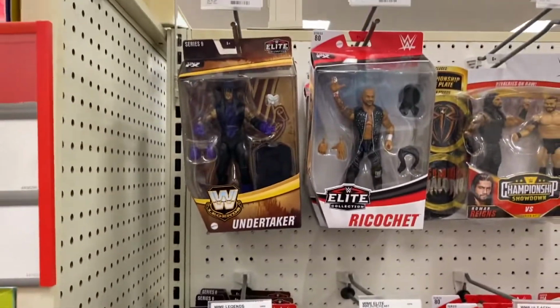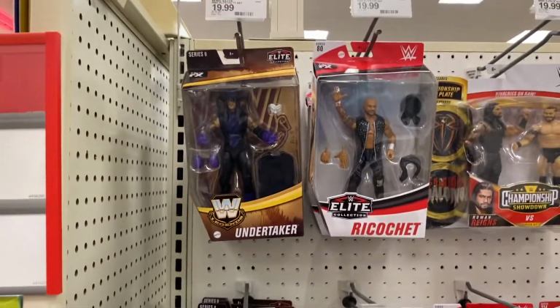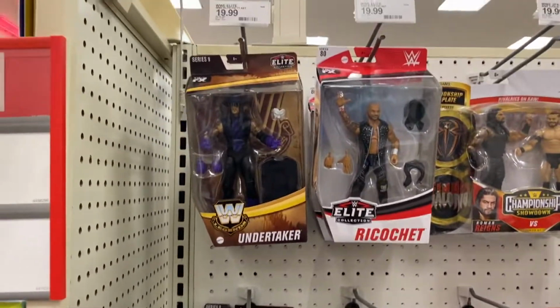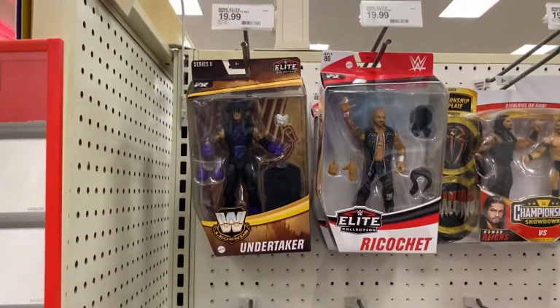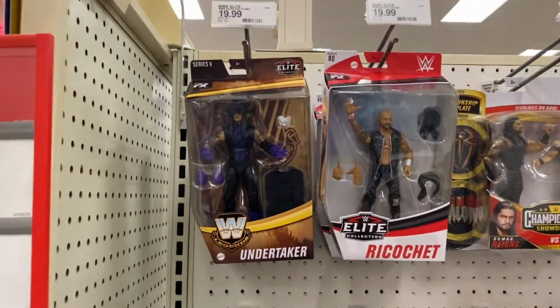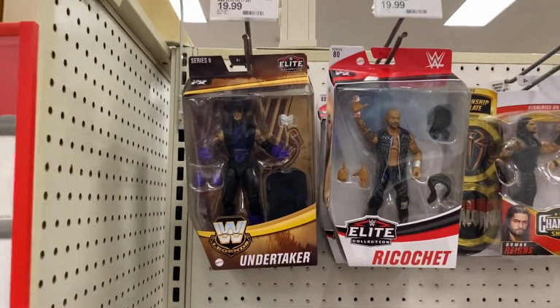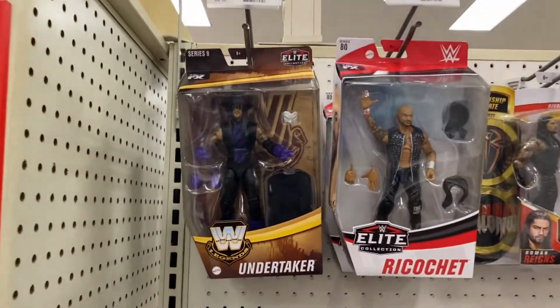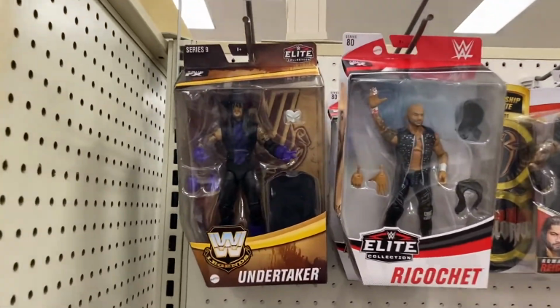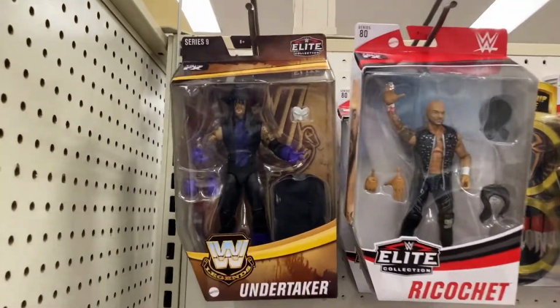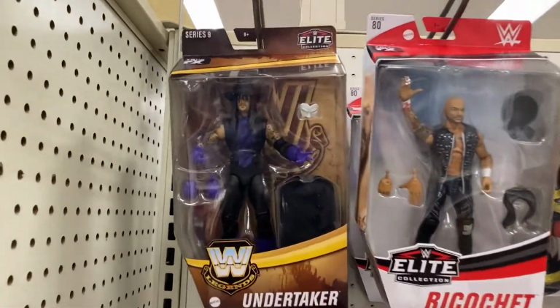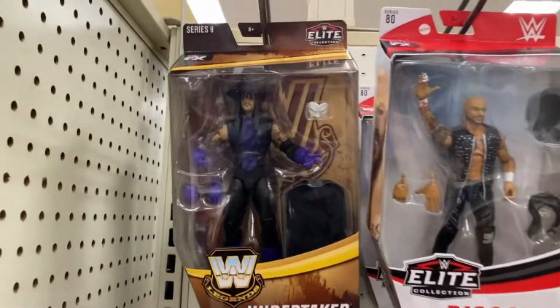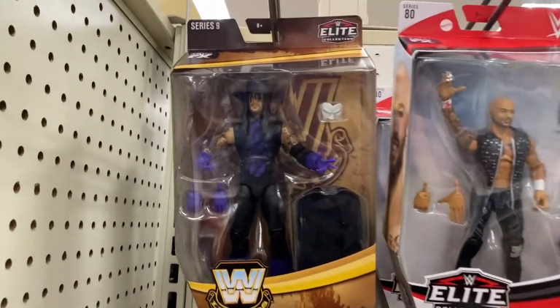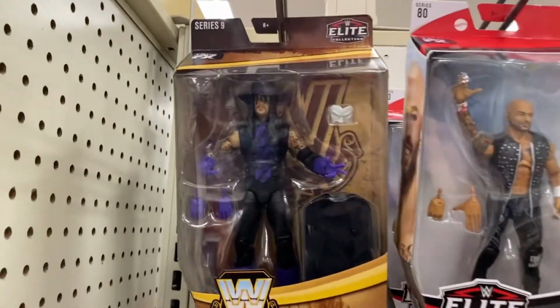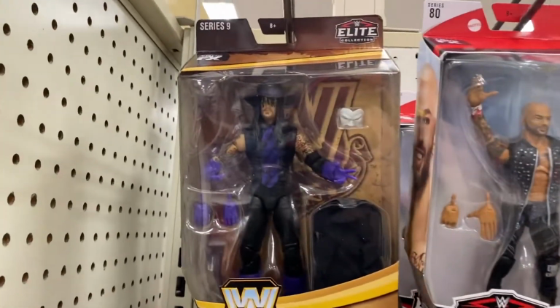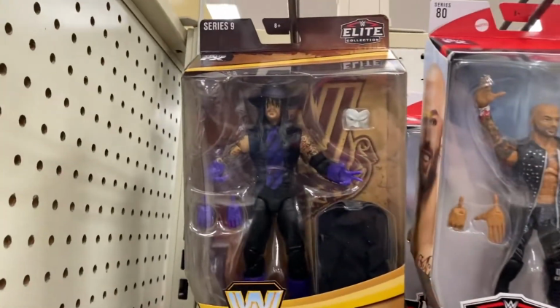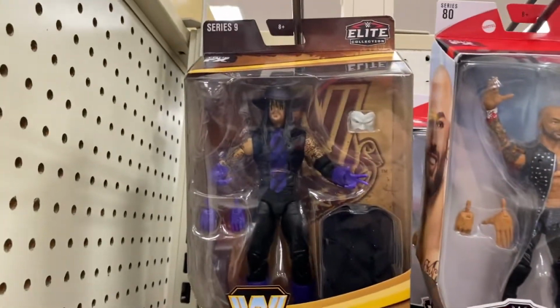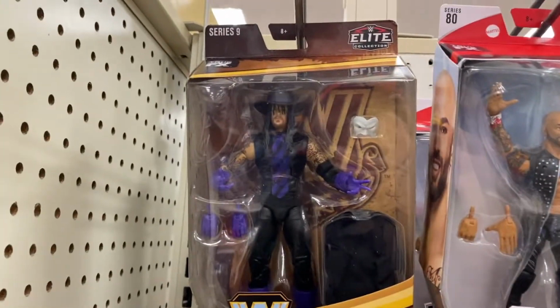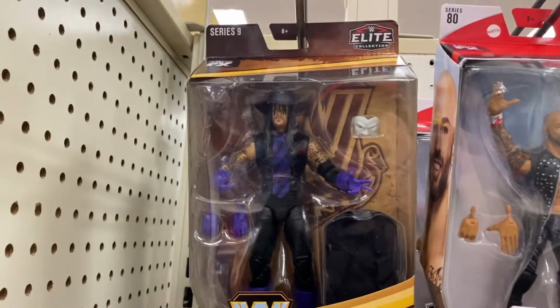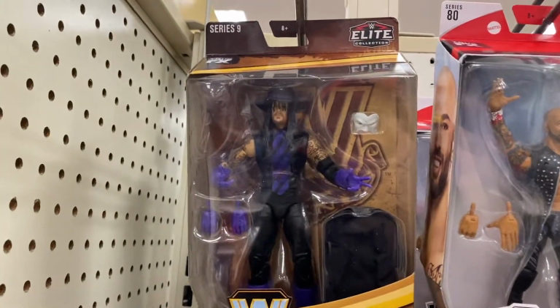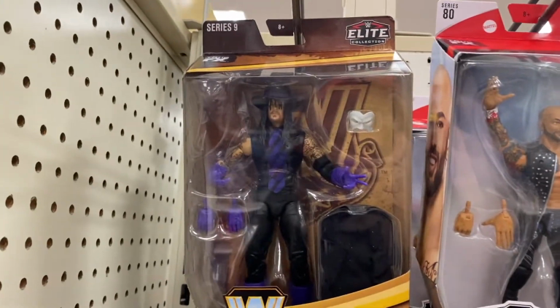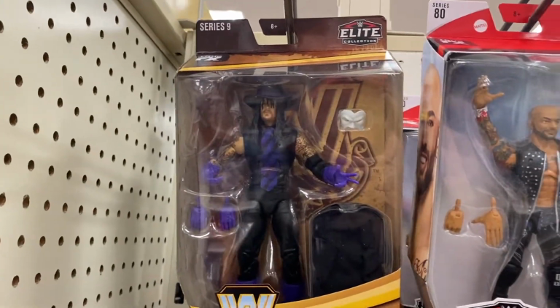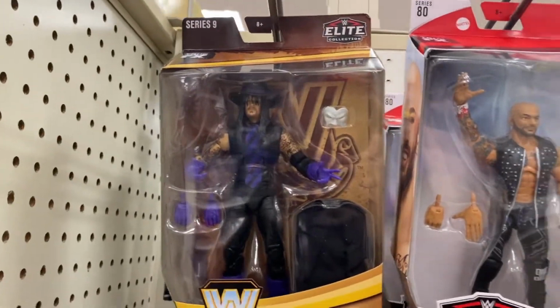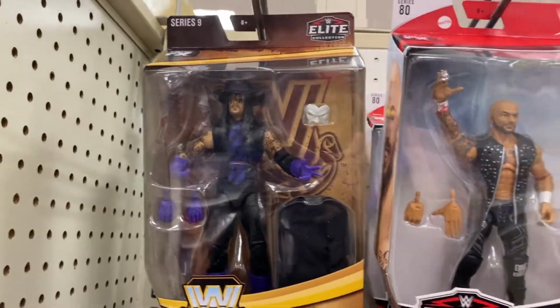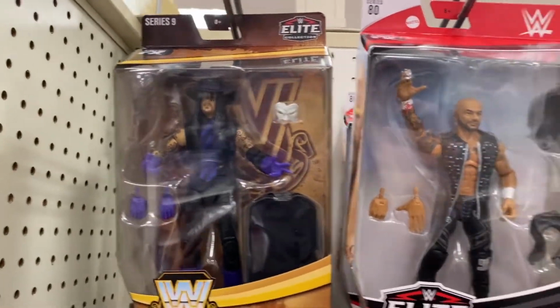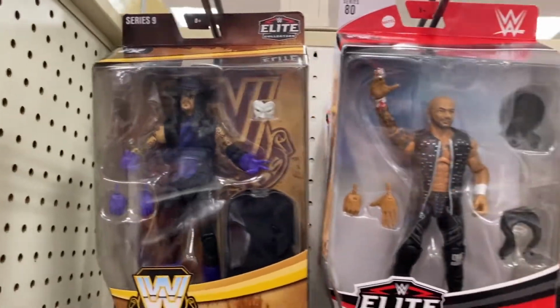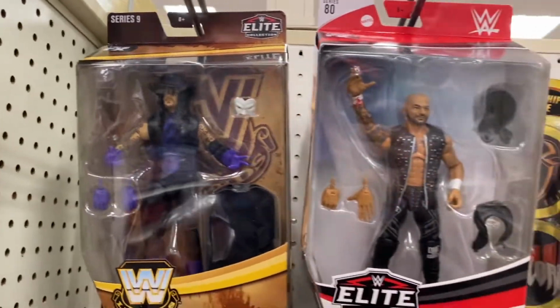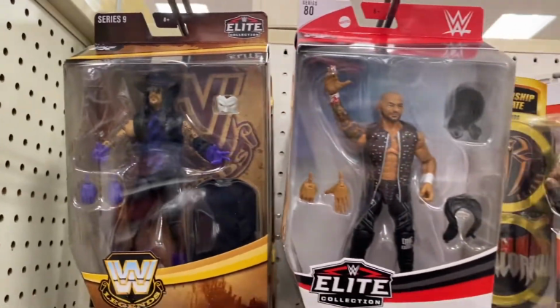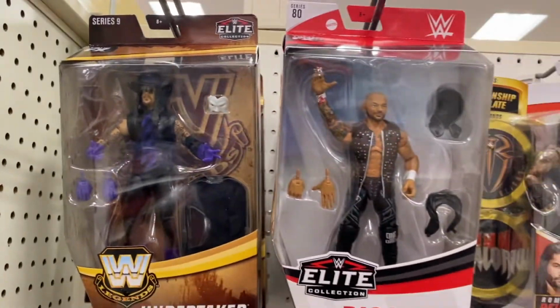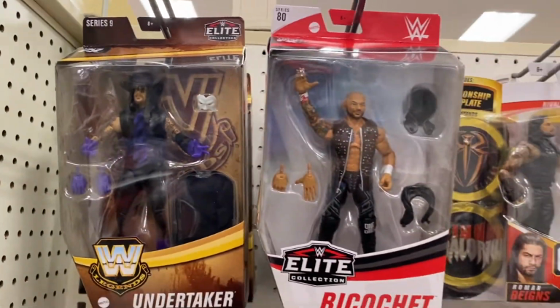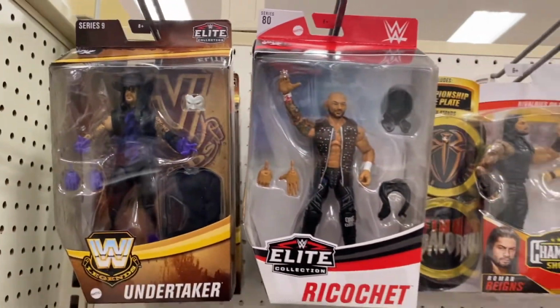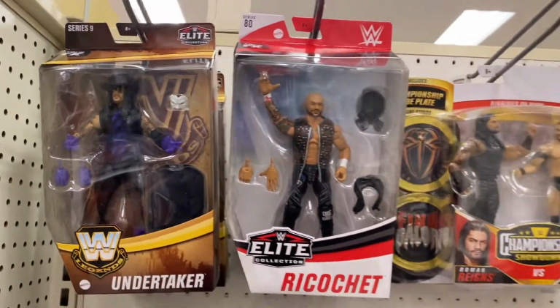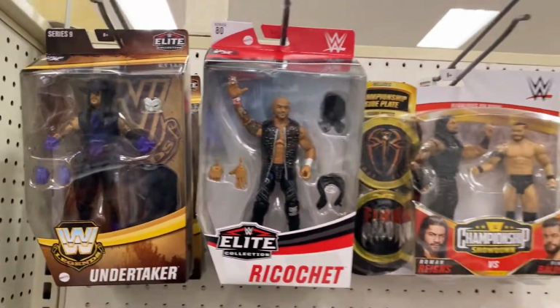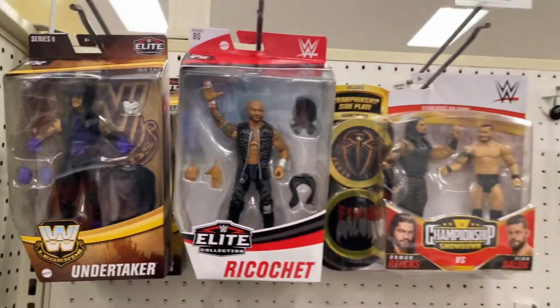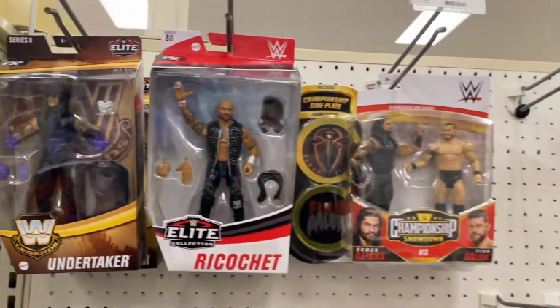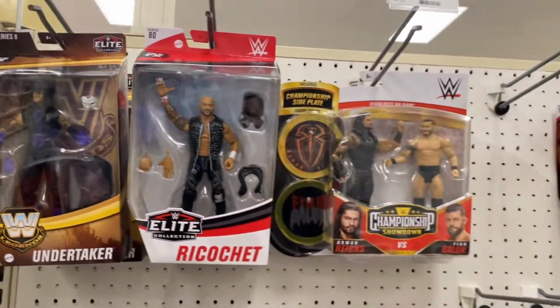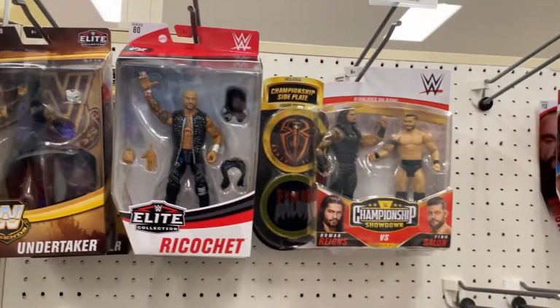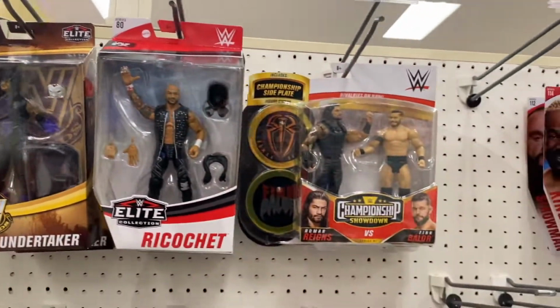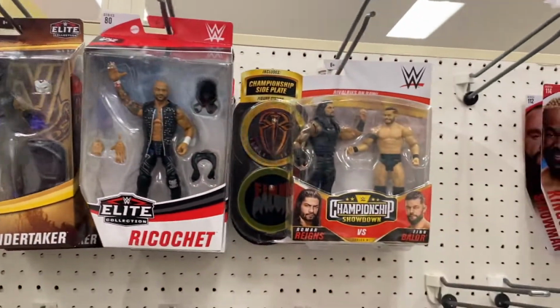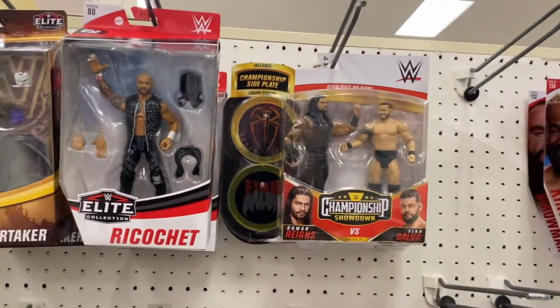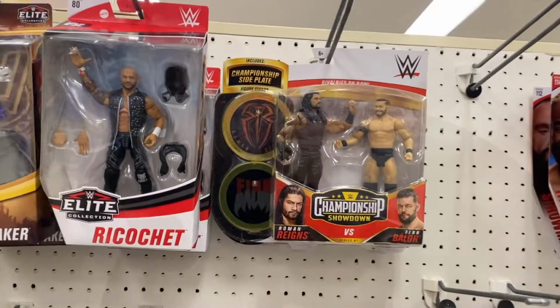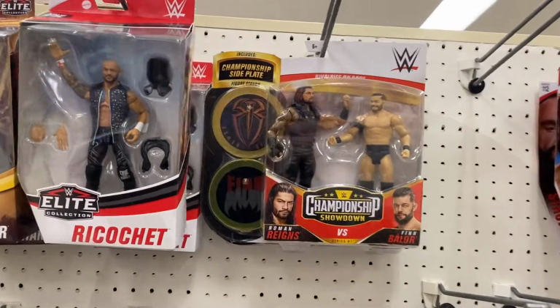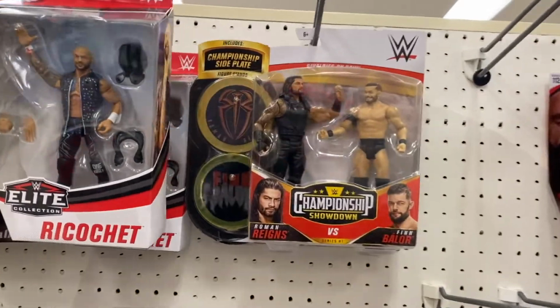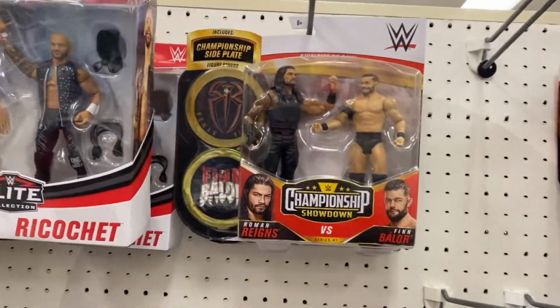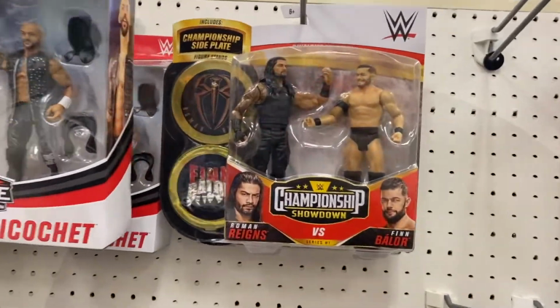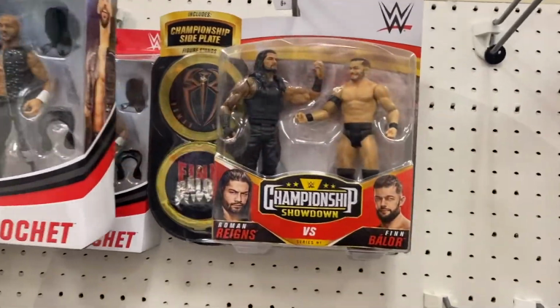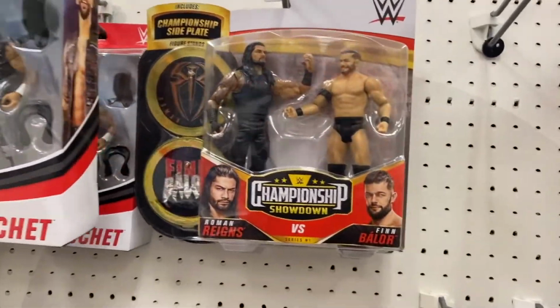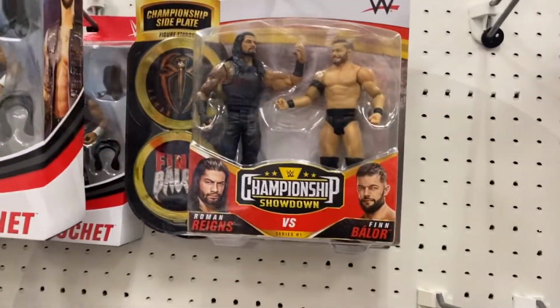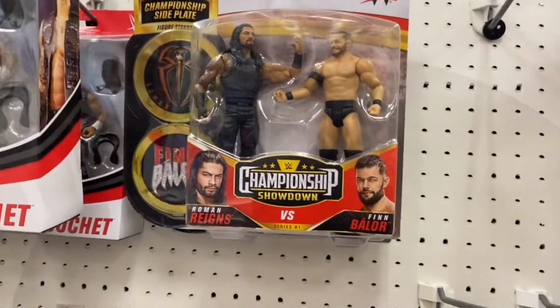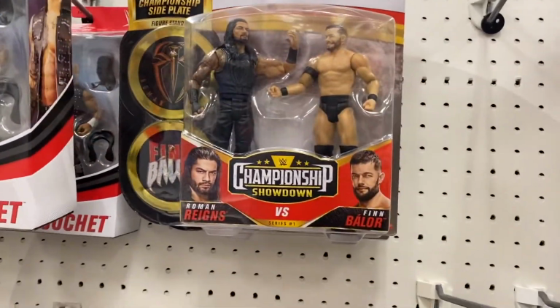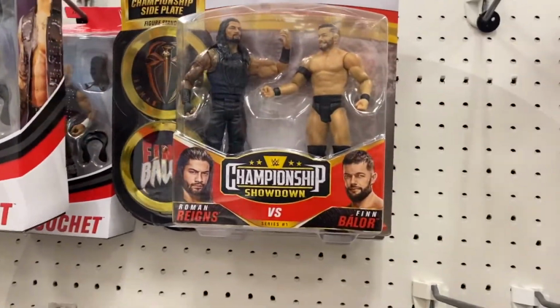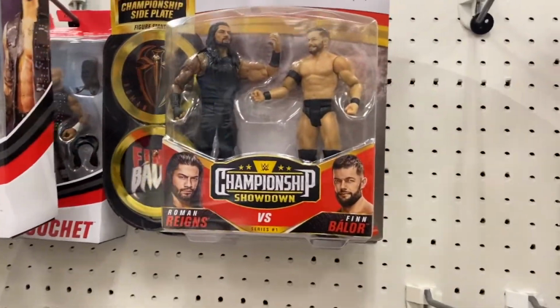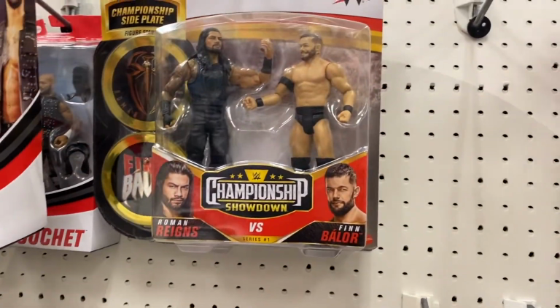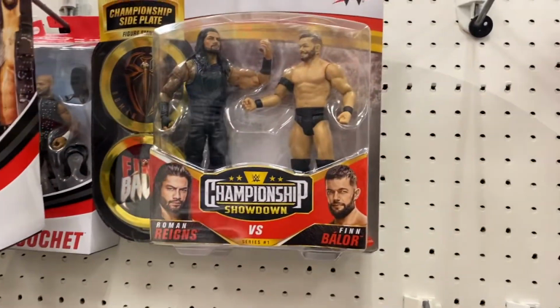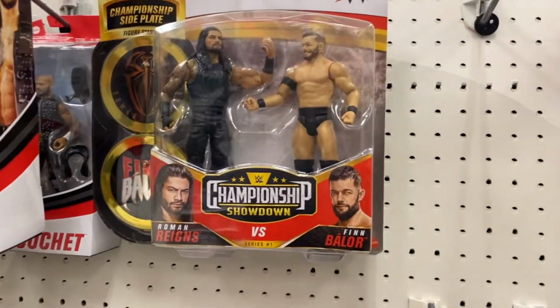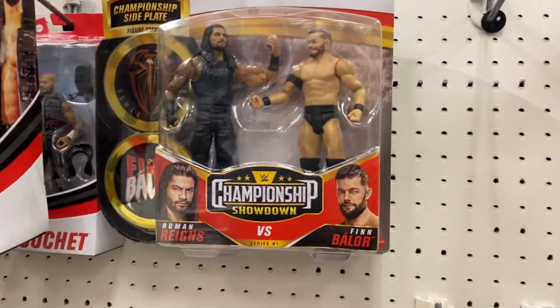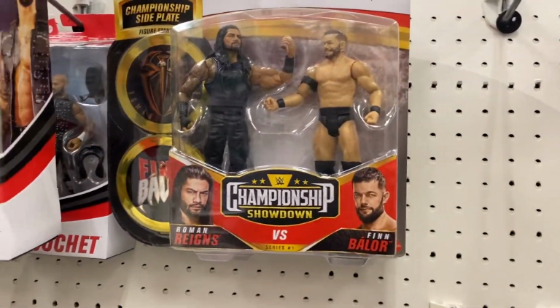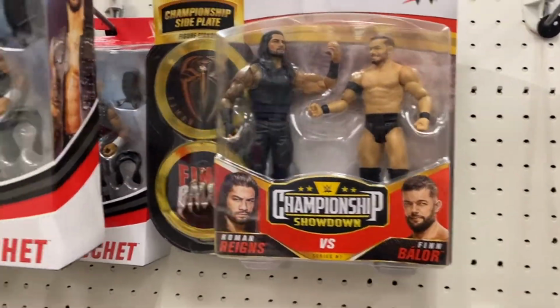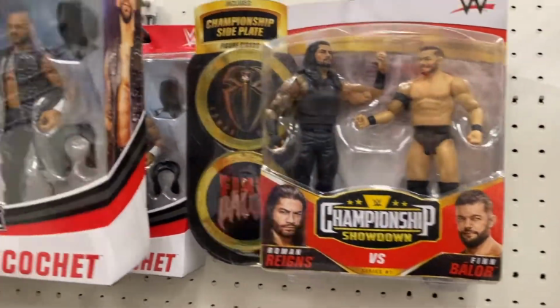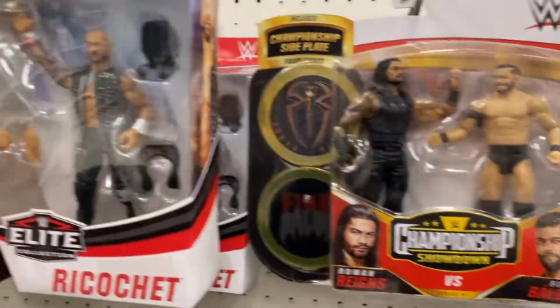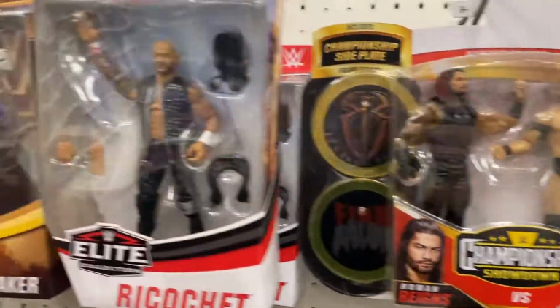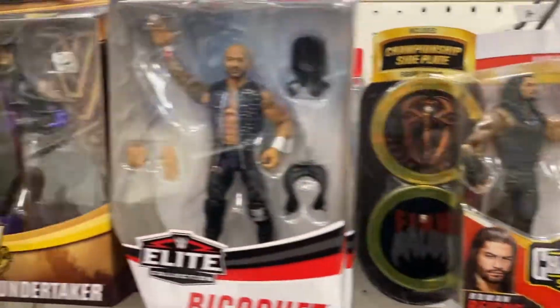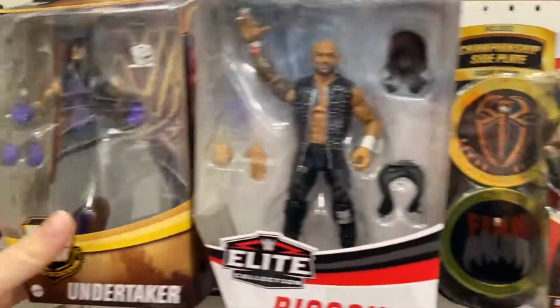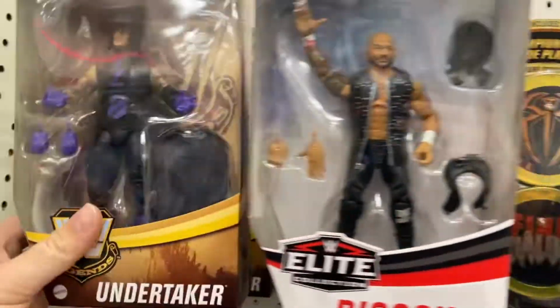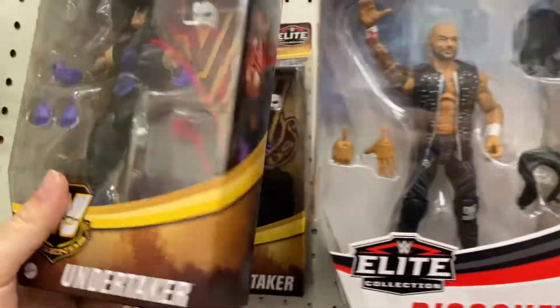The wrestling section at Target had some cool stuff. I was really digging this Undertaker figure — that was my first time seeing him in stores. And now on to Meijer.